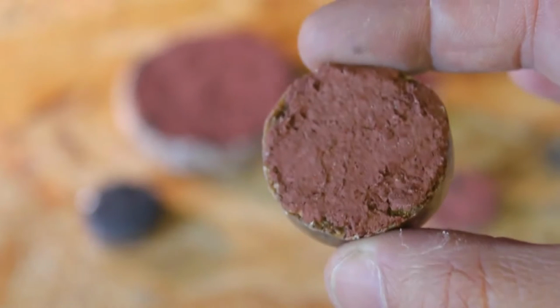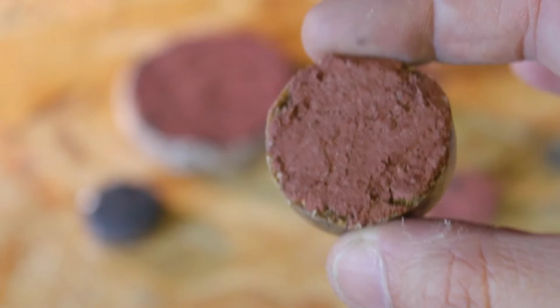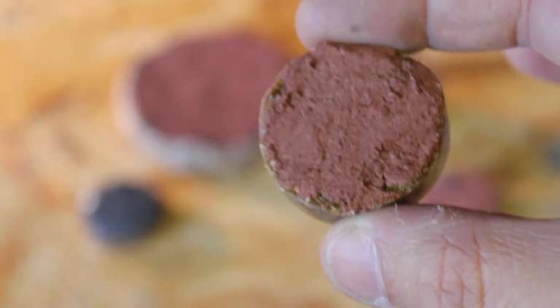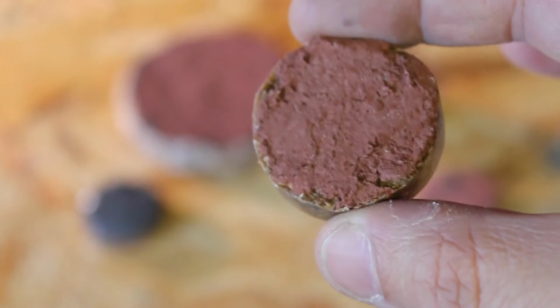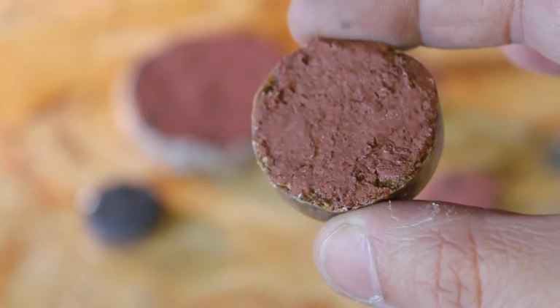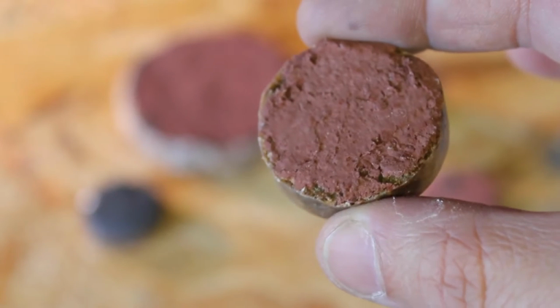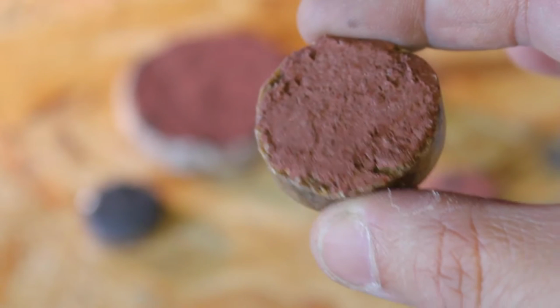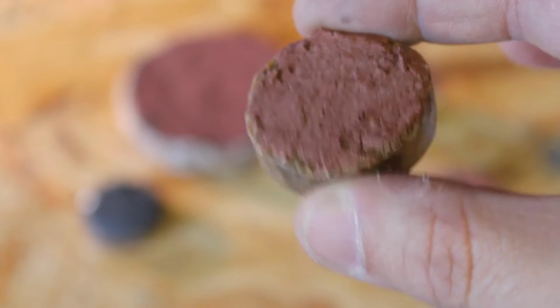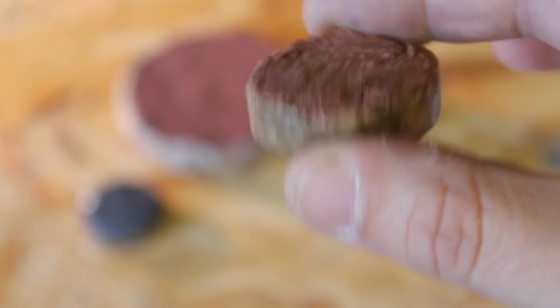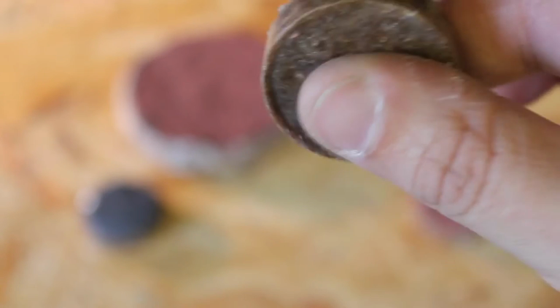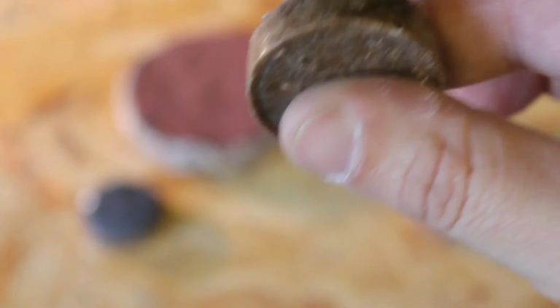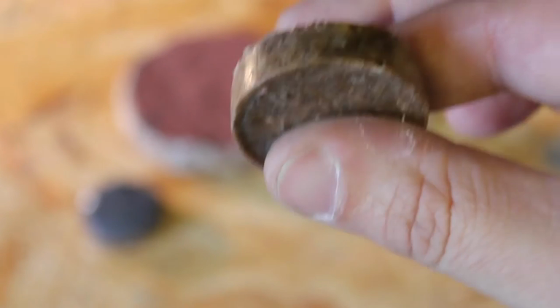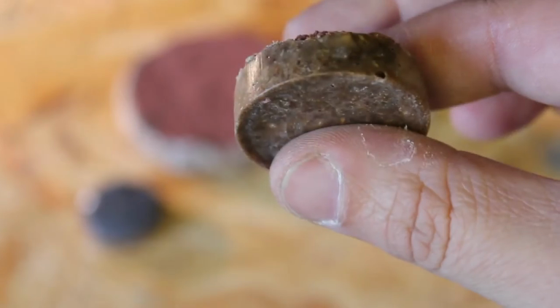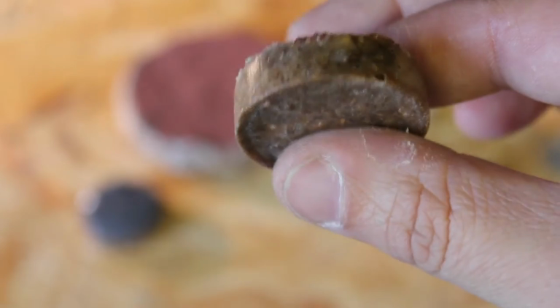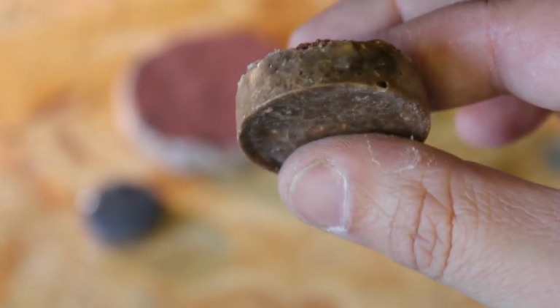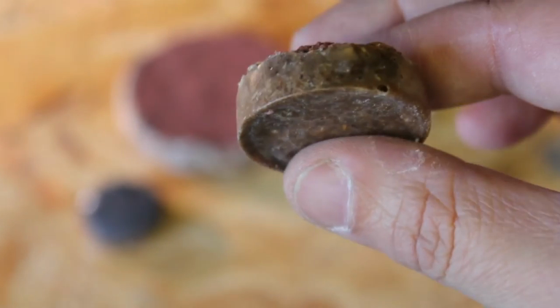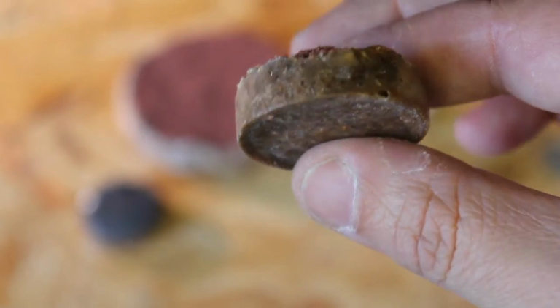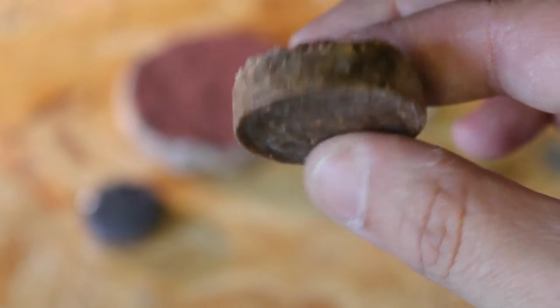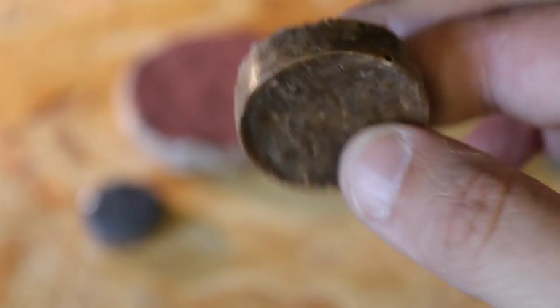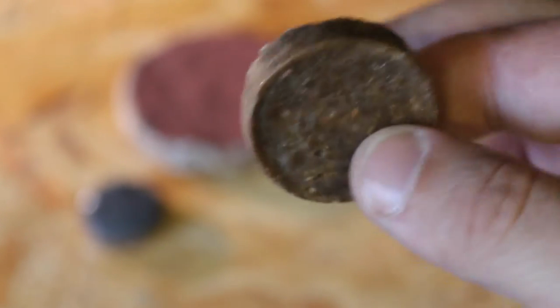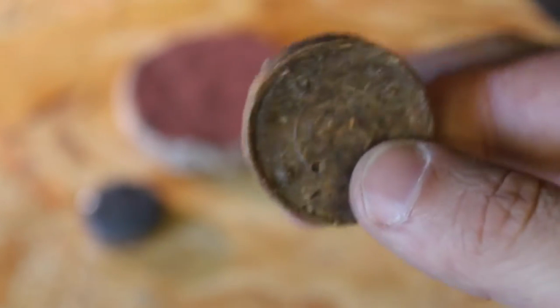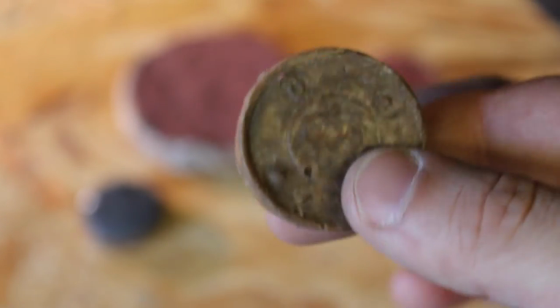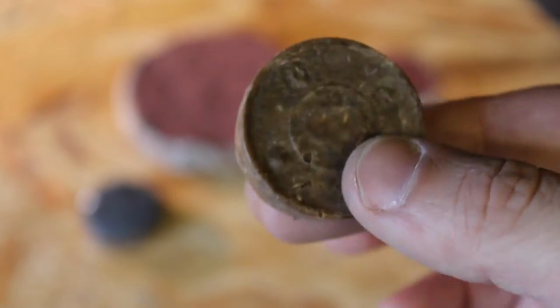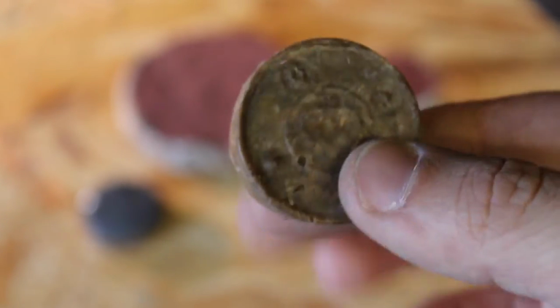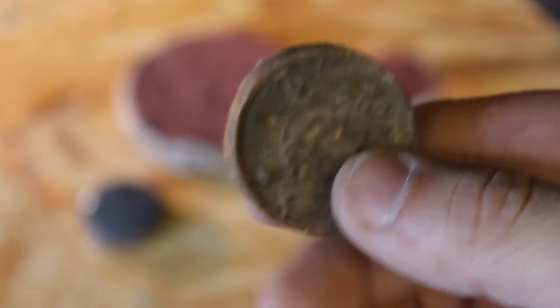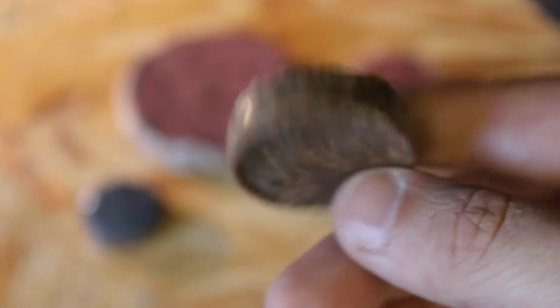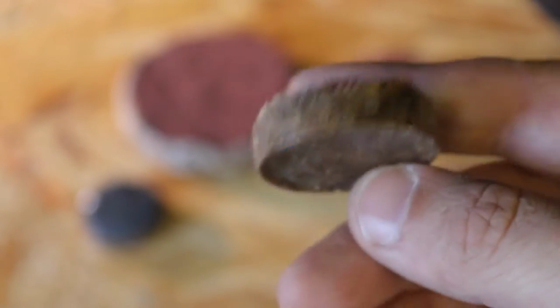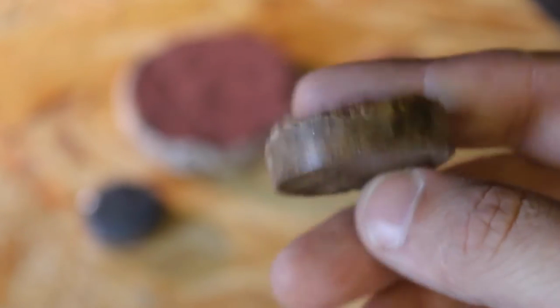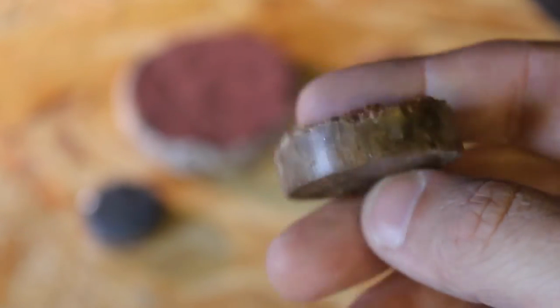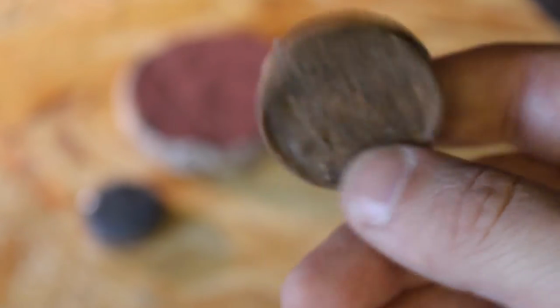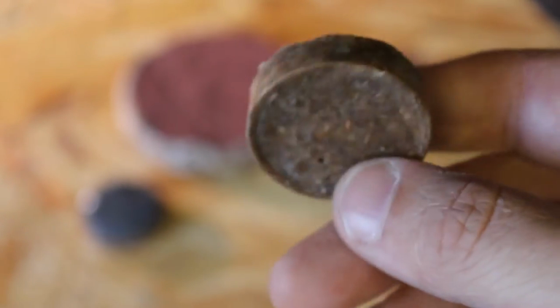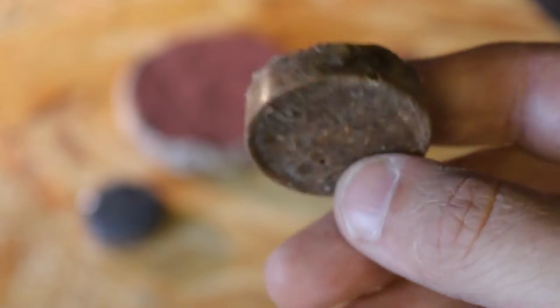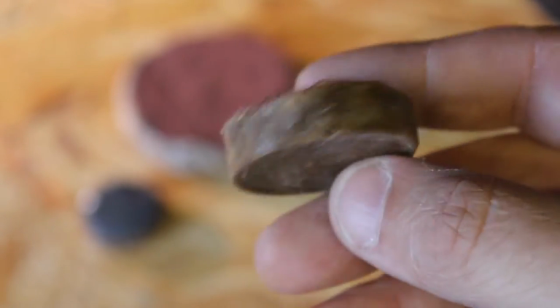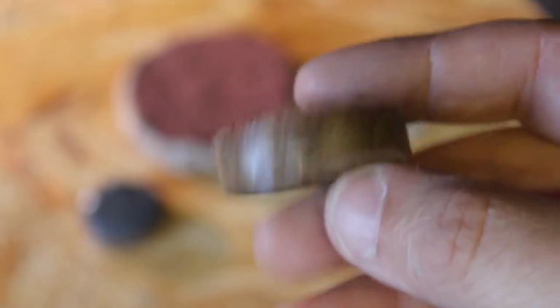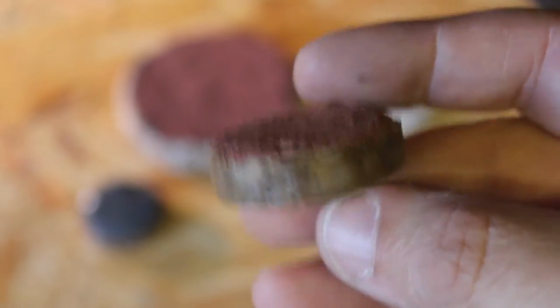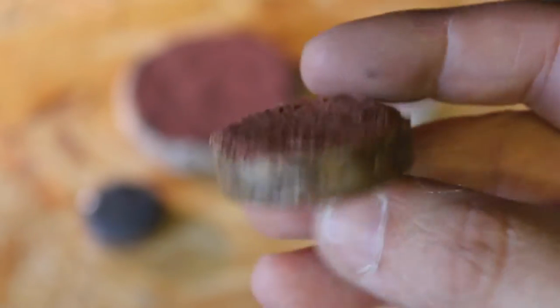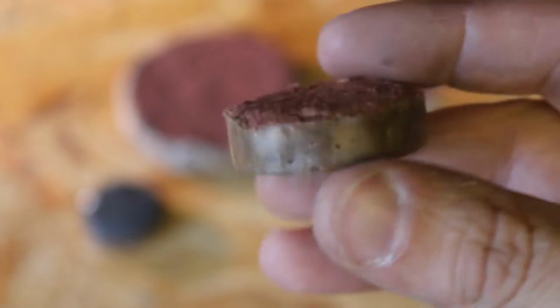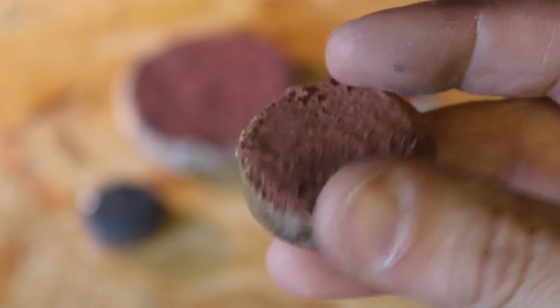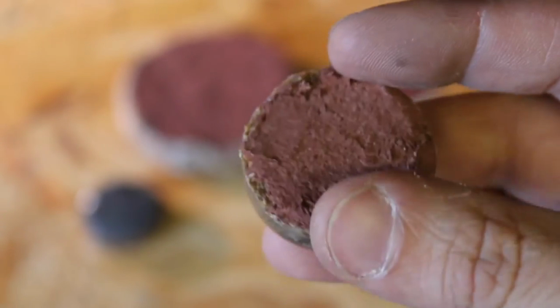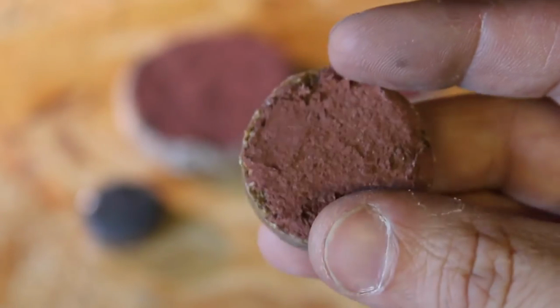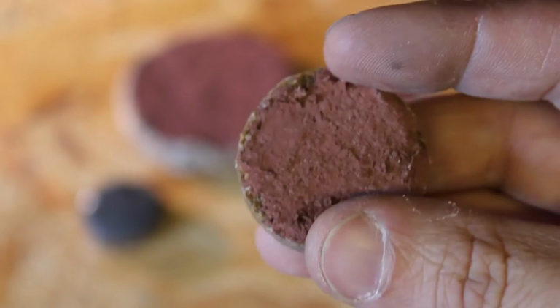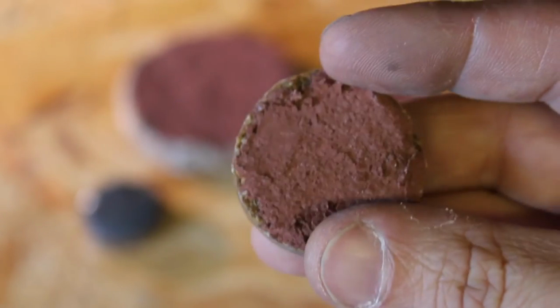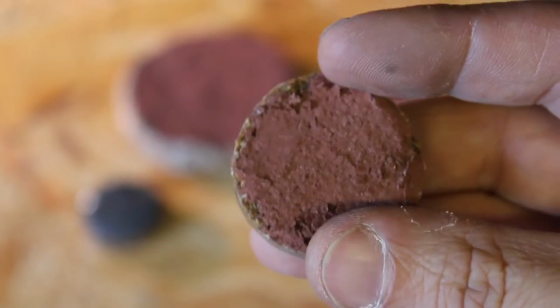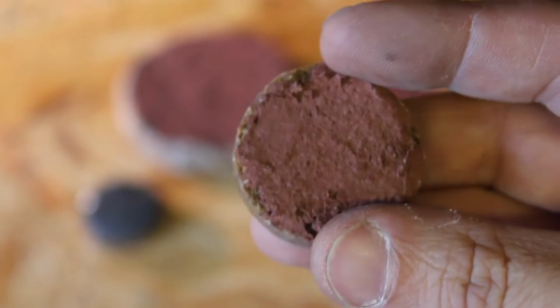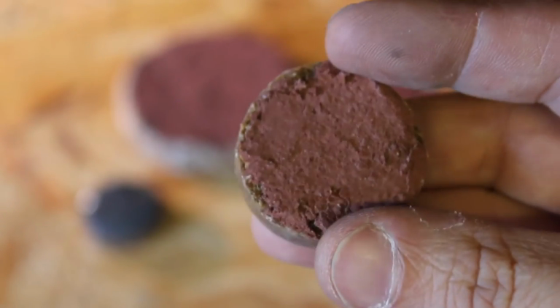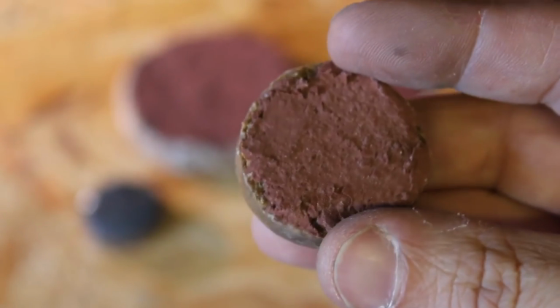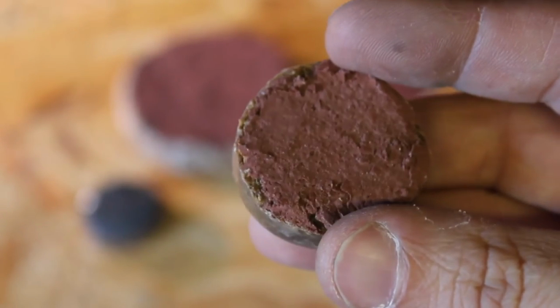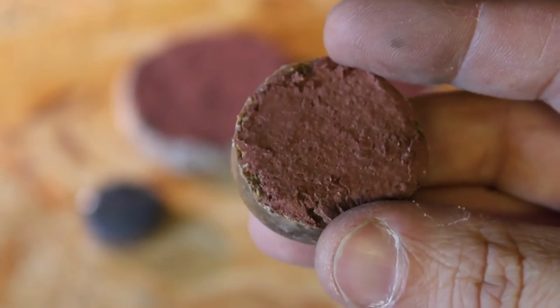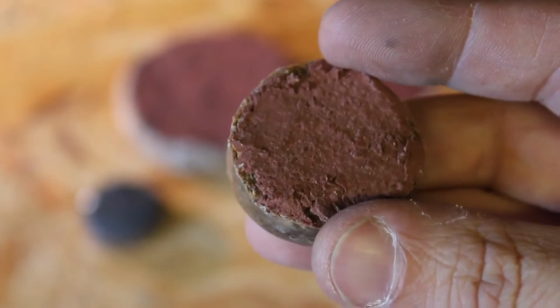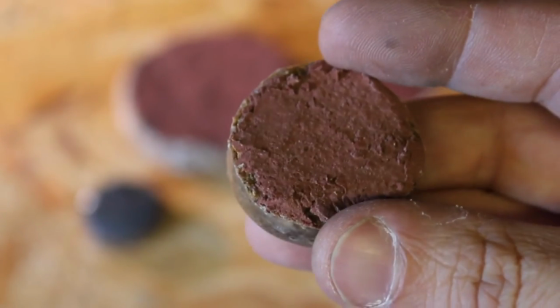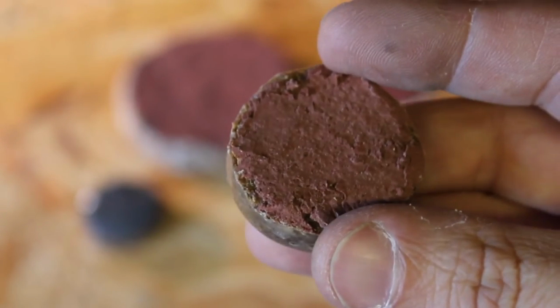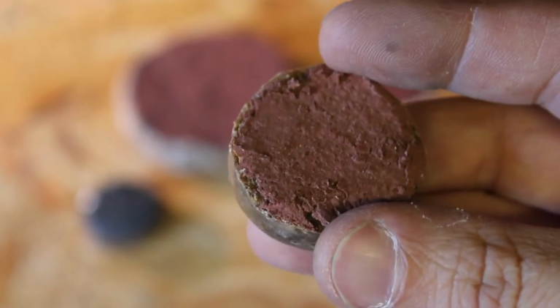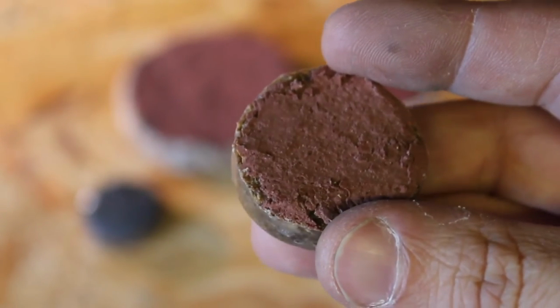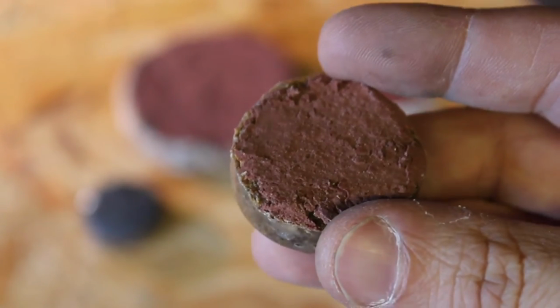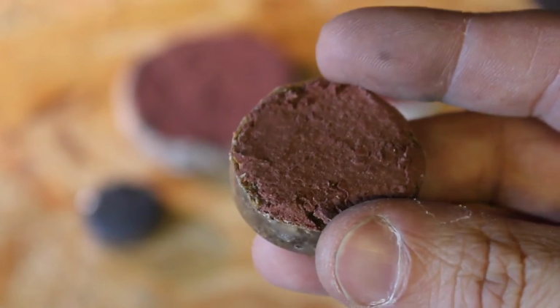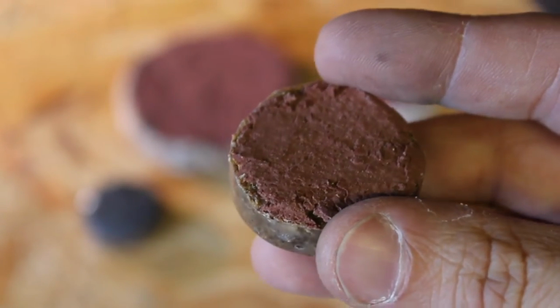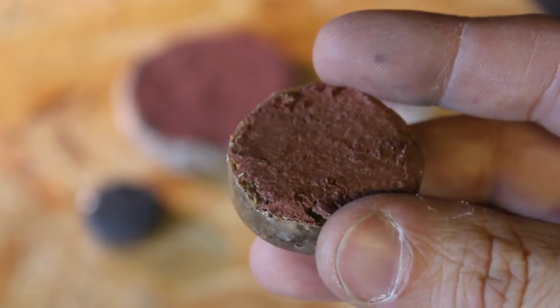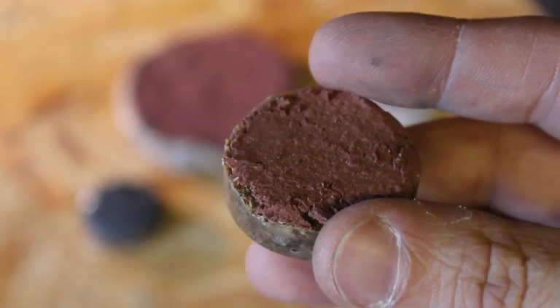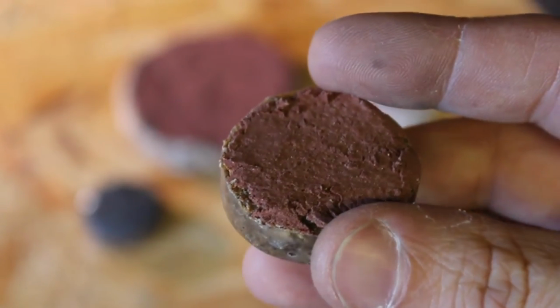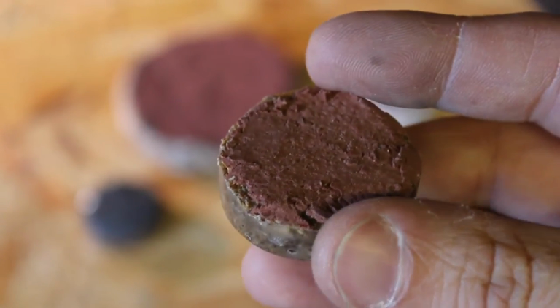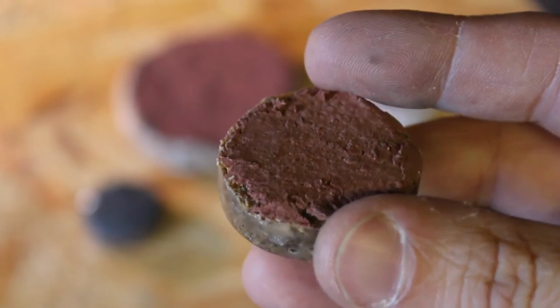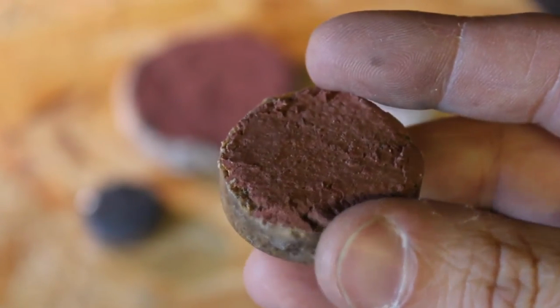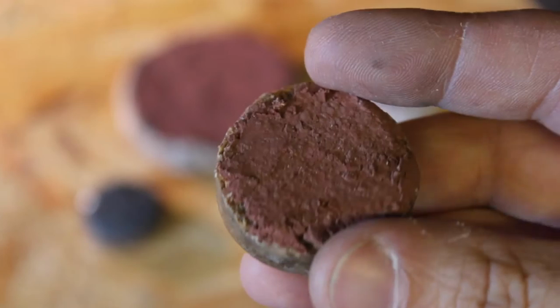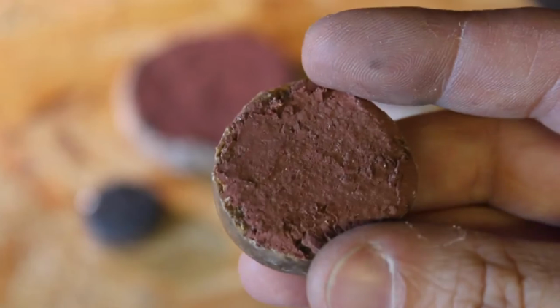Hello YouTubers, today I'm going to show you how to make my self-lighting fire starters, which were inspired by the fire puck.